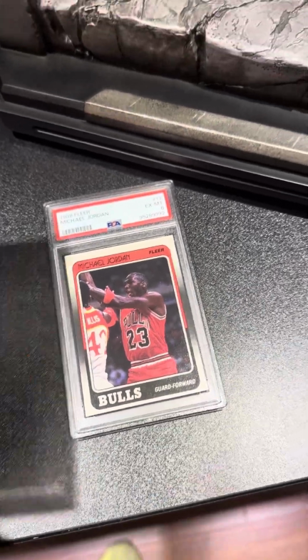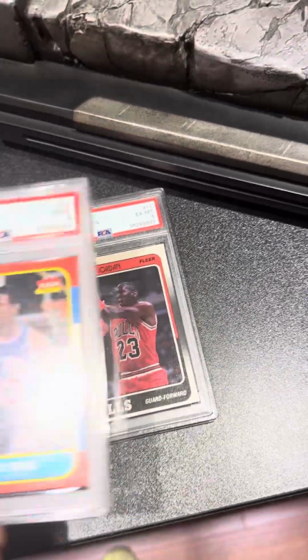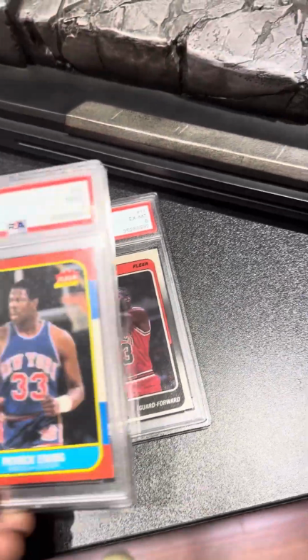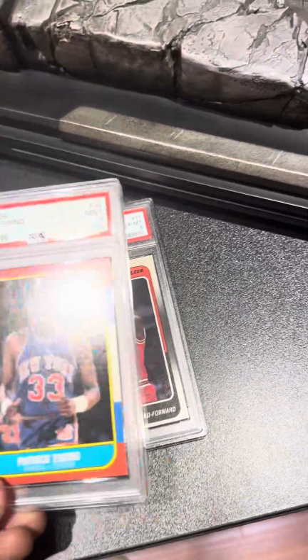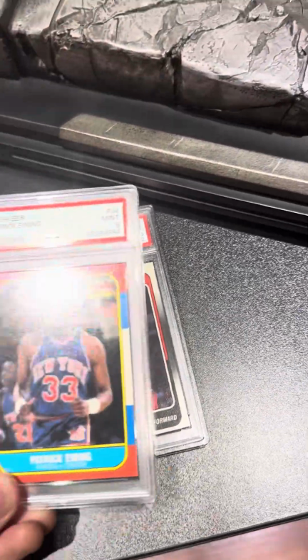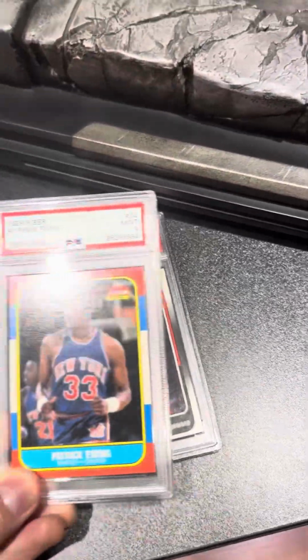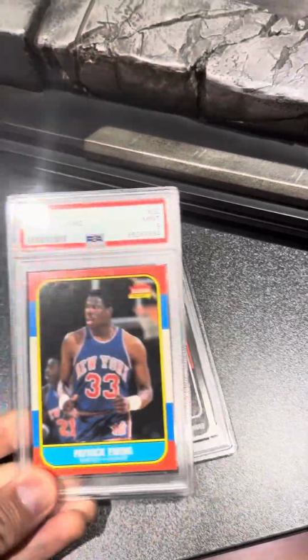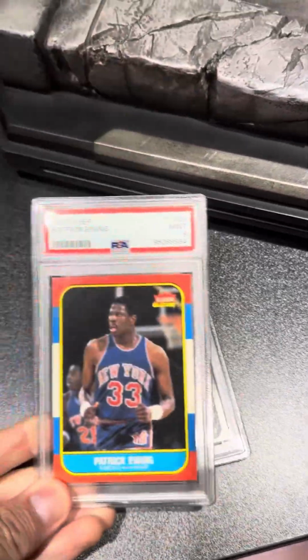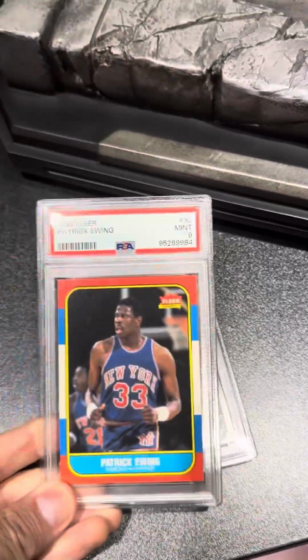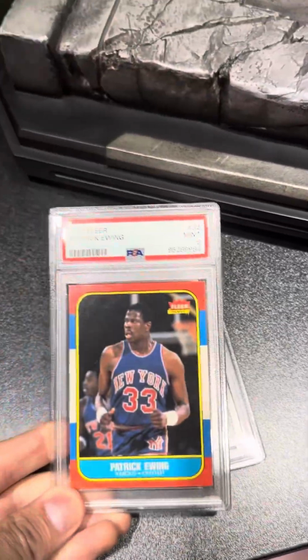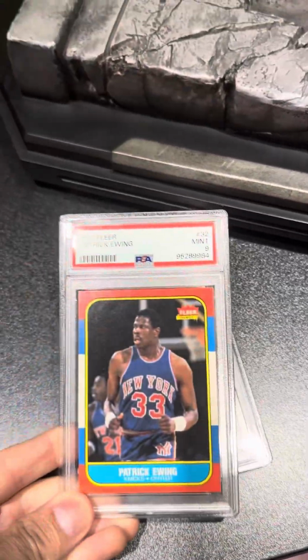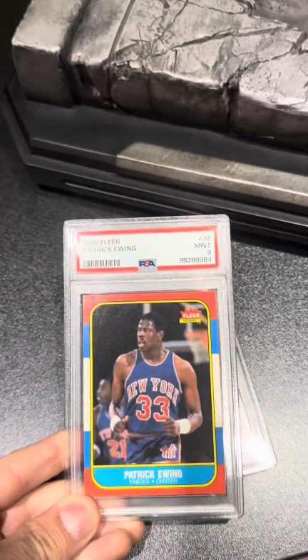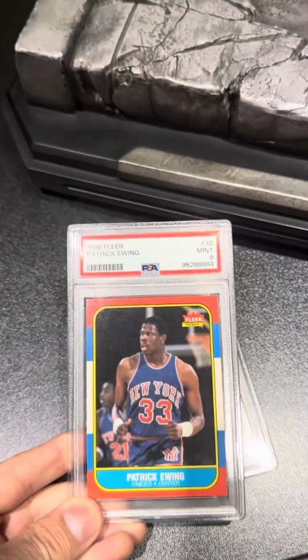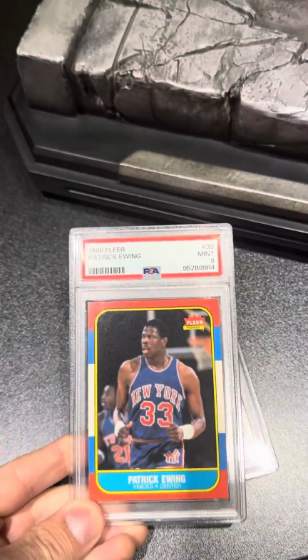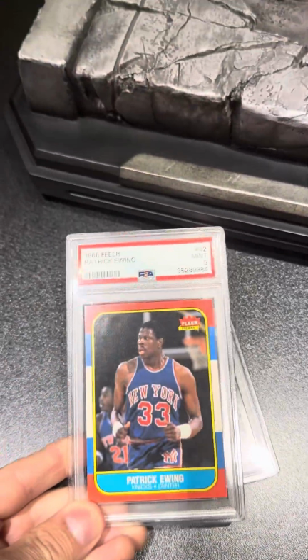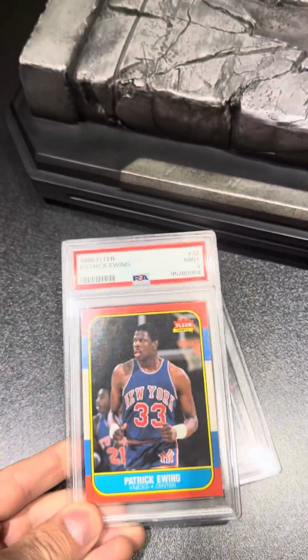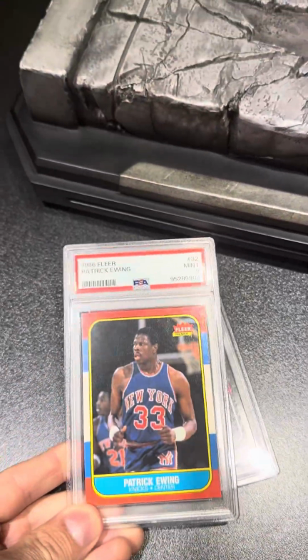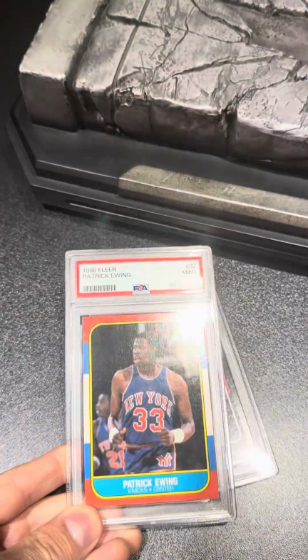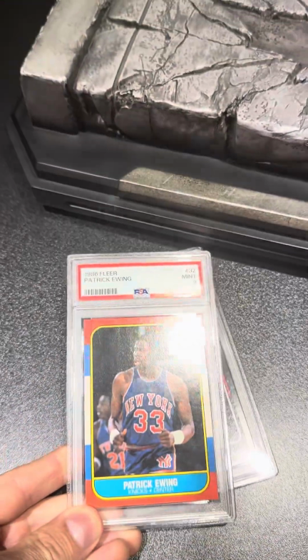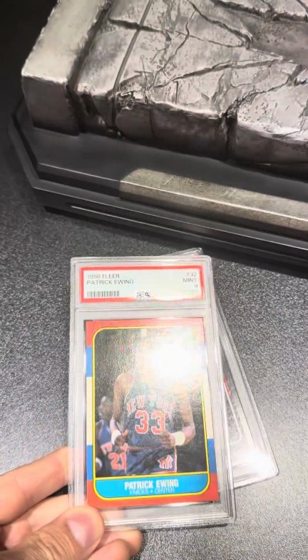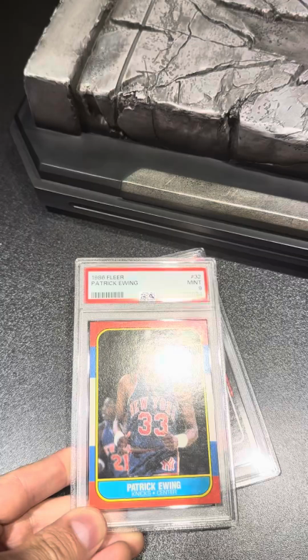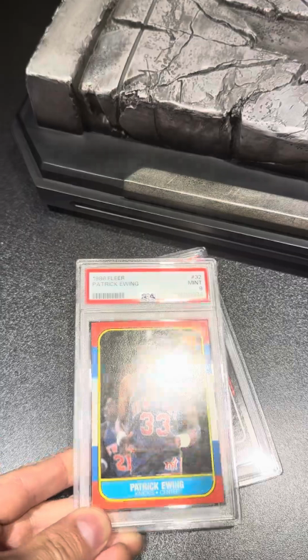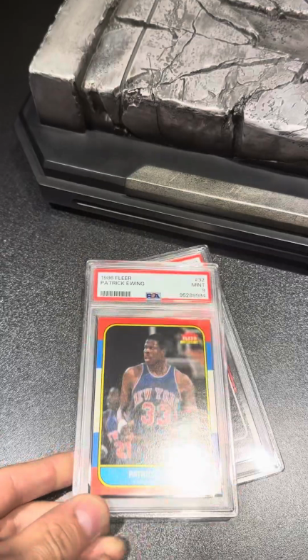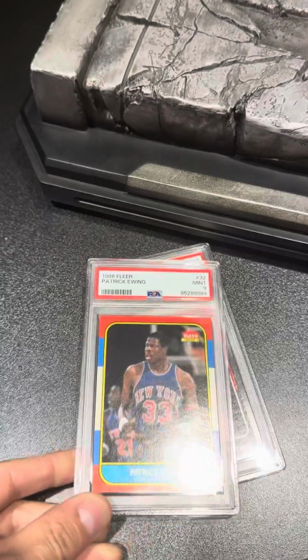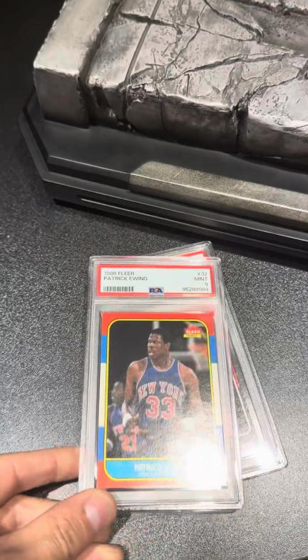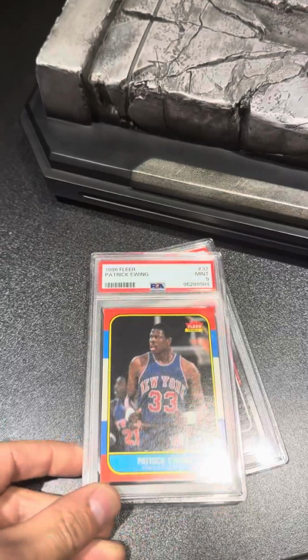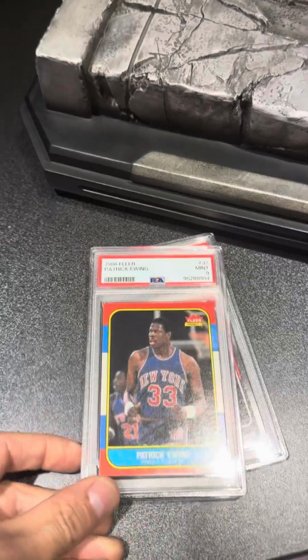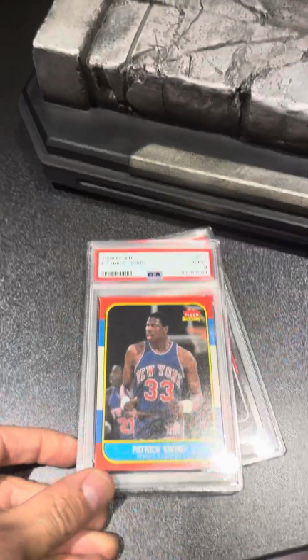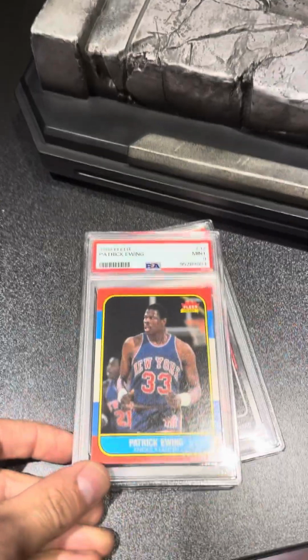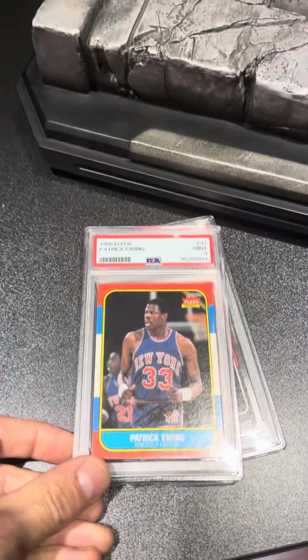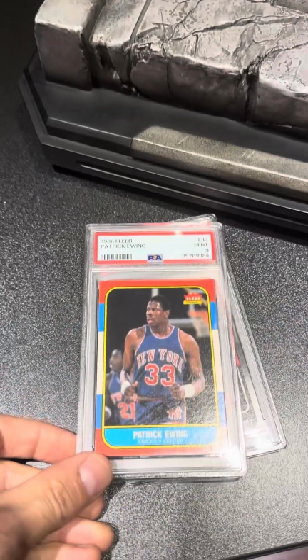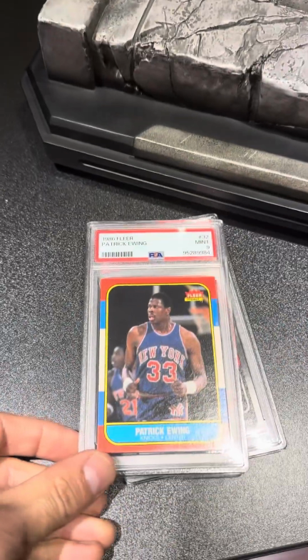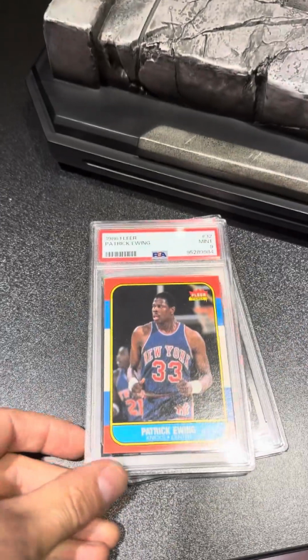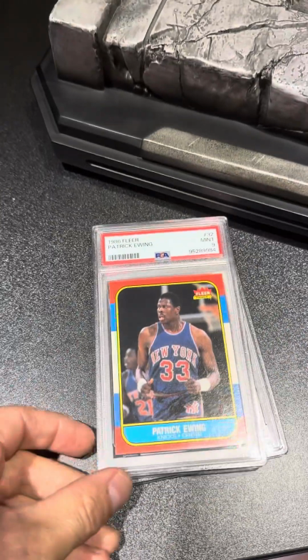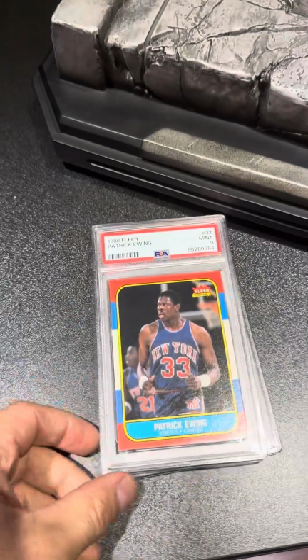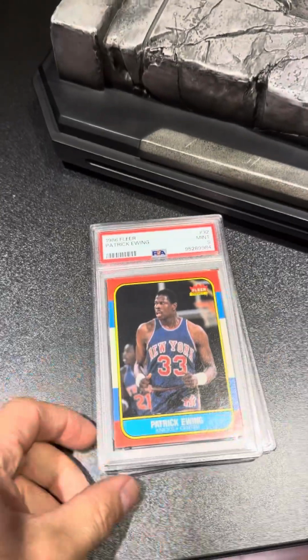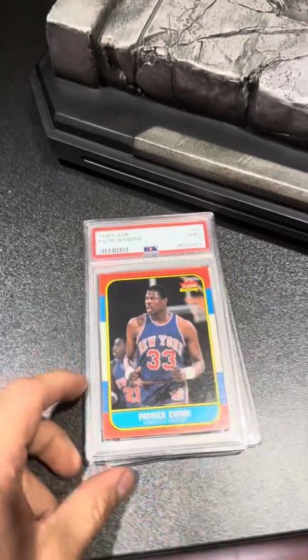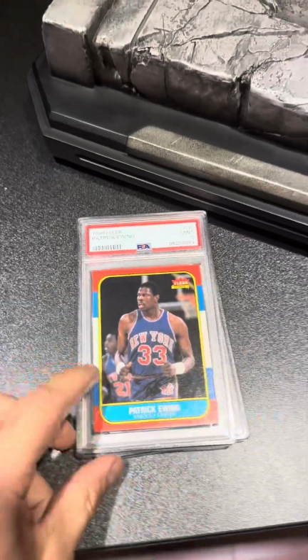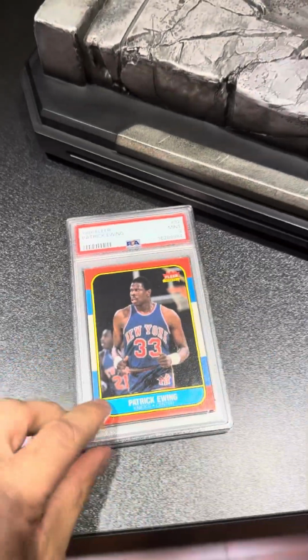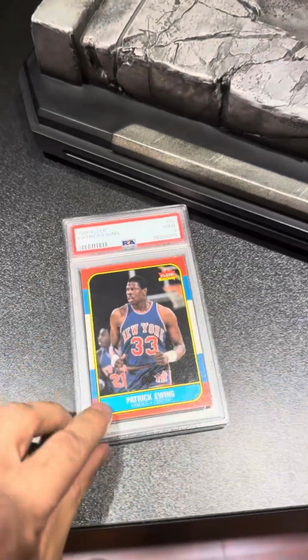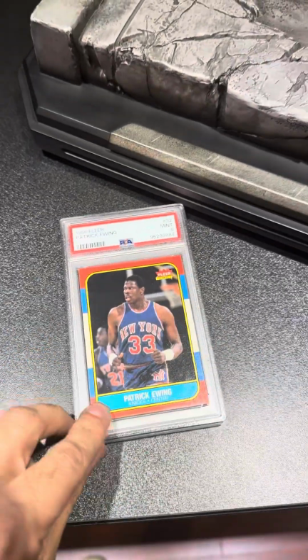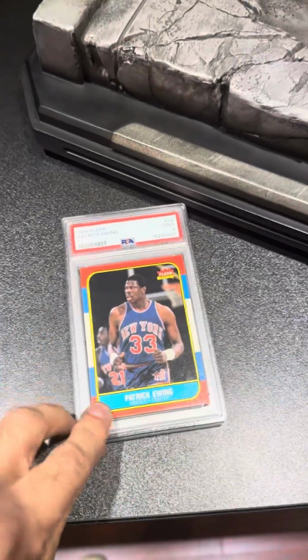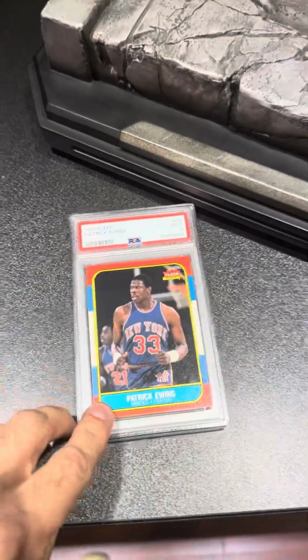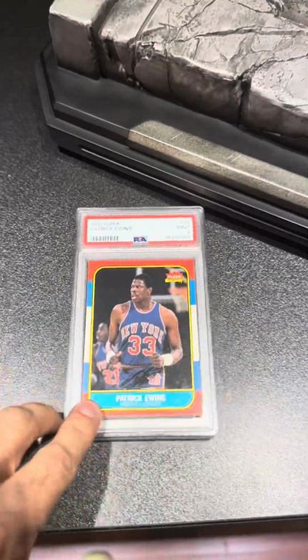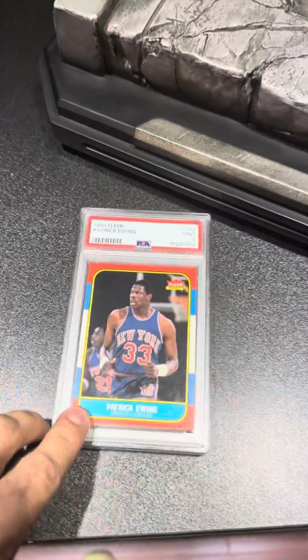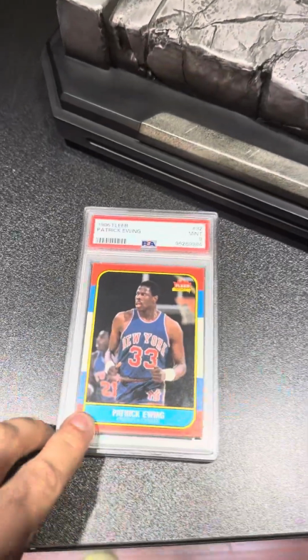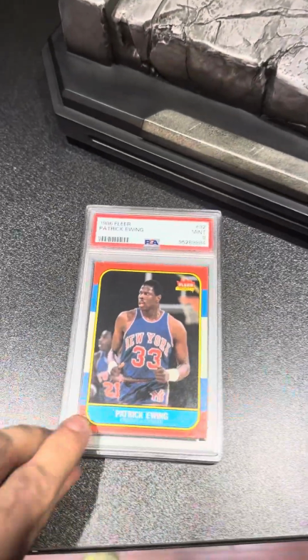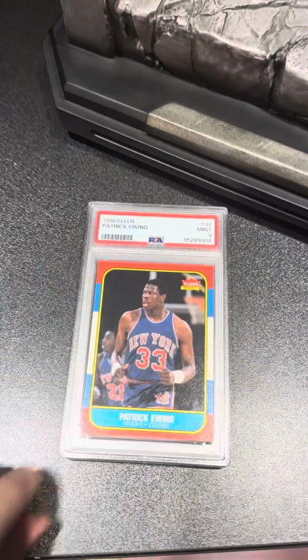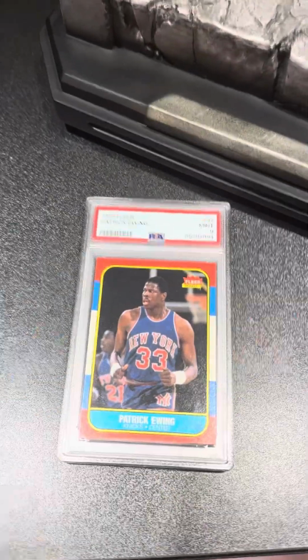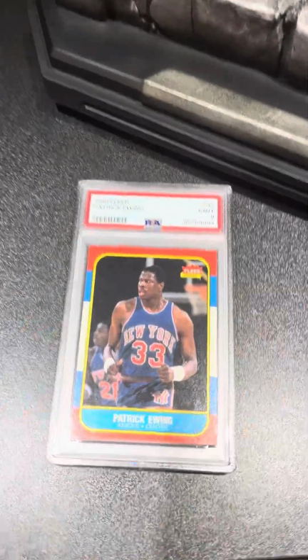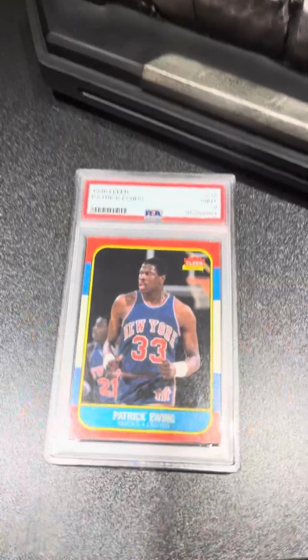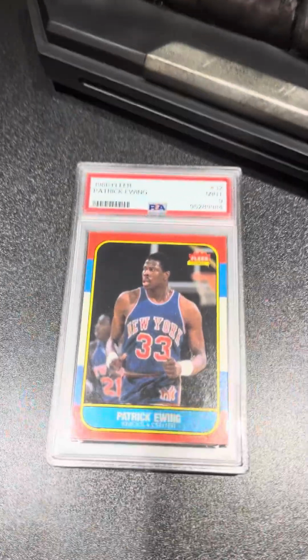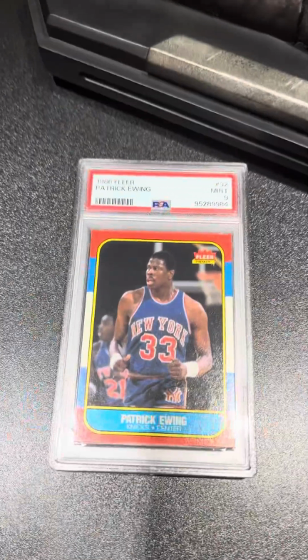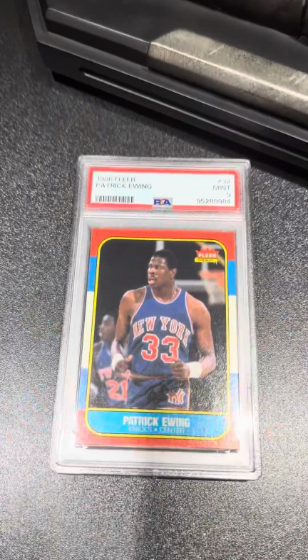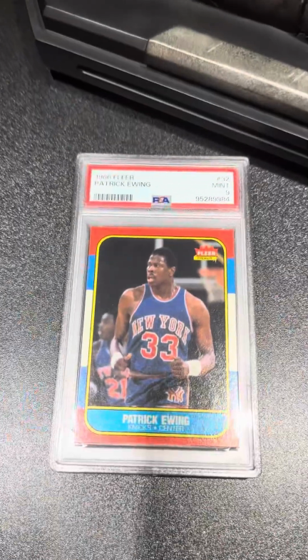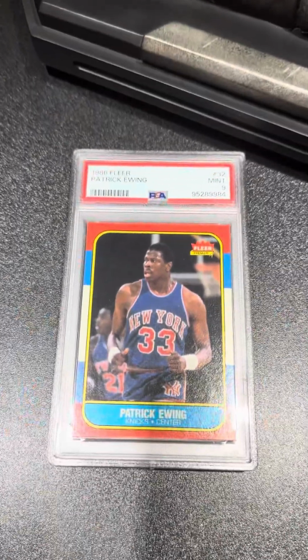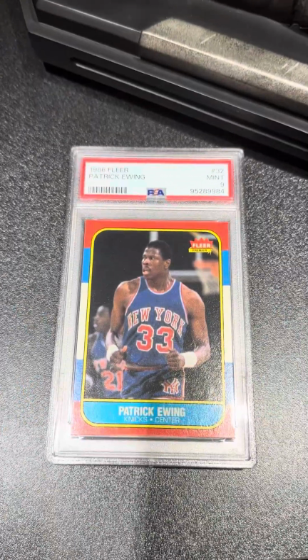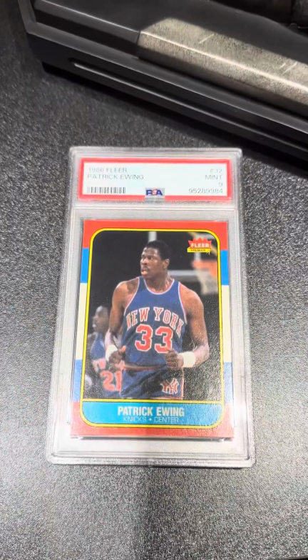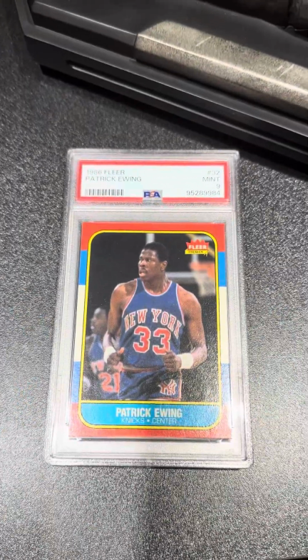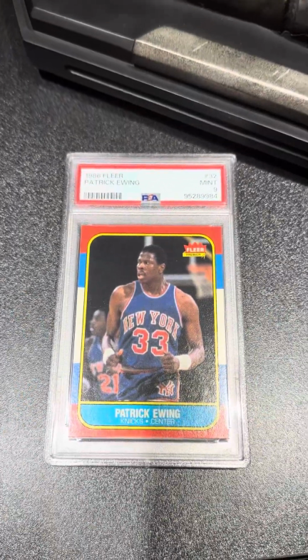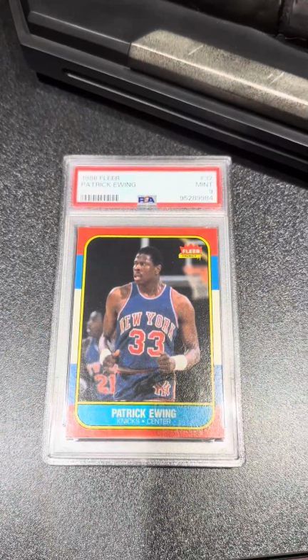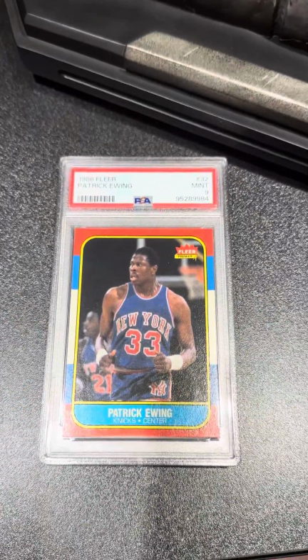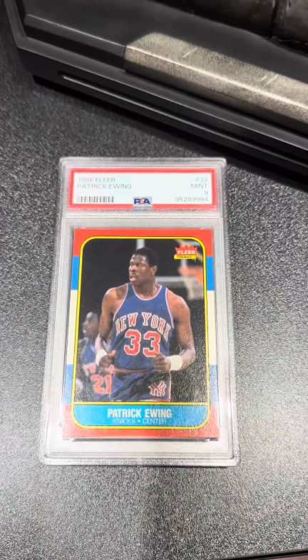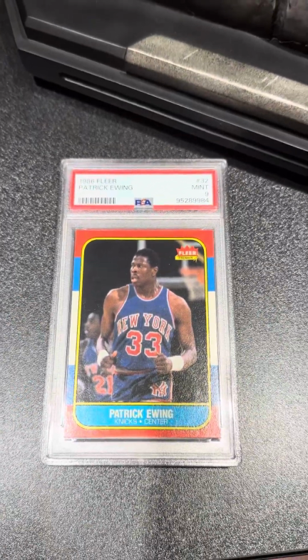Next, we got Patrick Ewing Rookie, 1986 Fleer. Pulled a PSA 9. Pretty happy with that score.